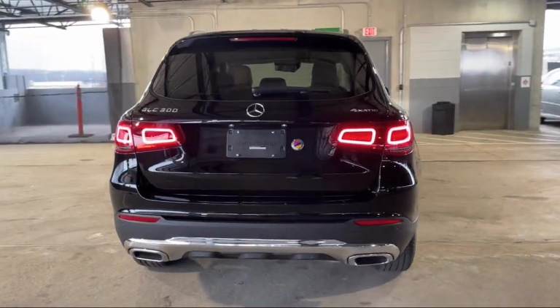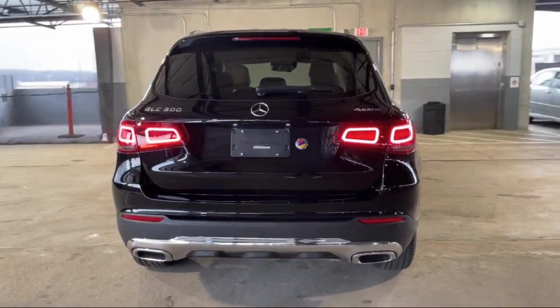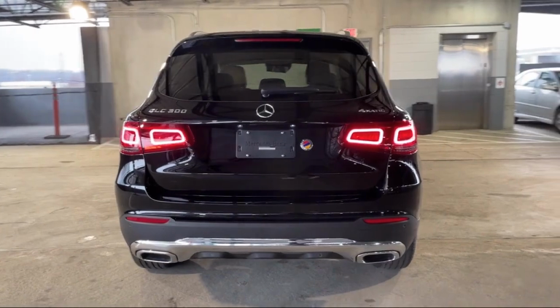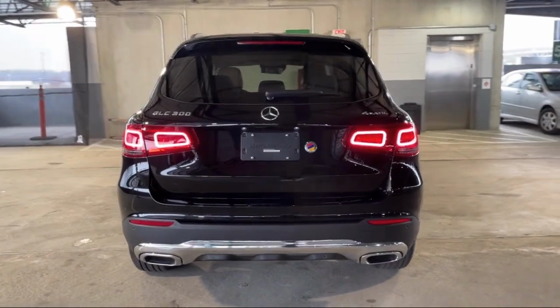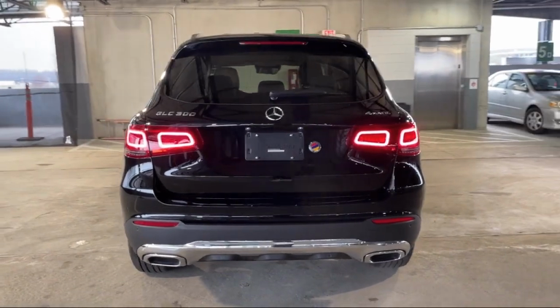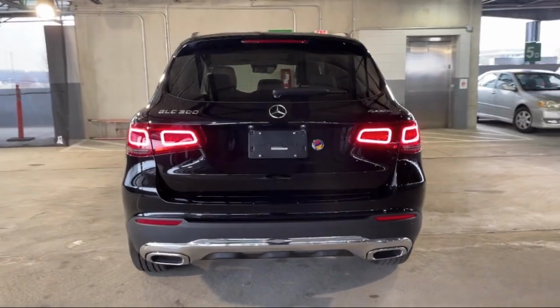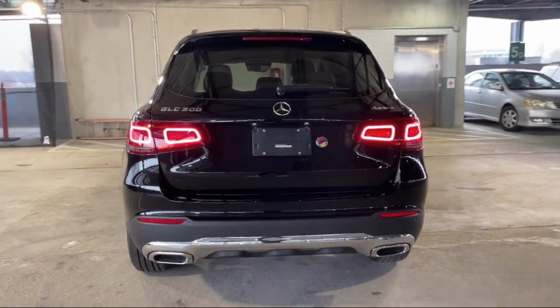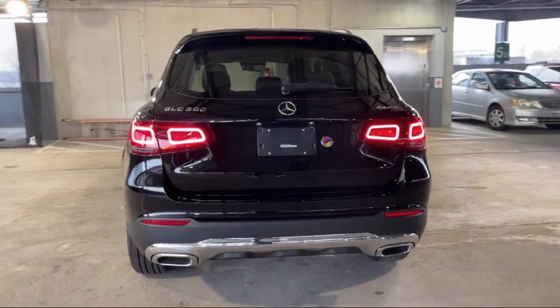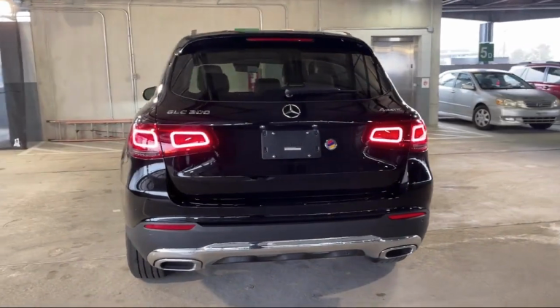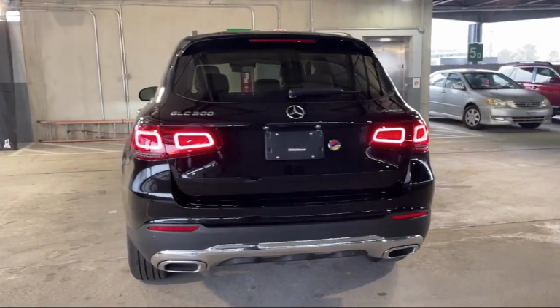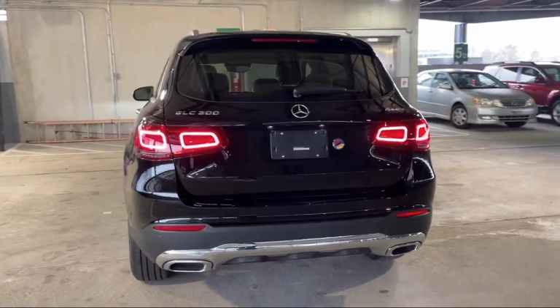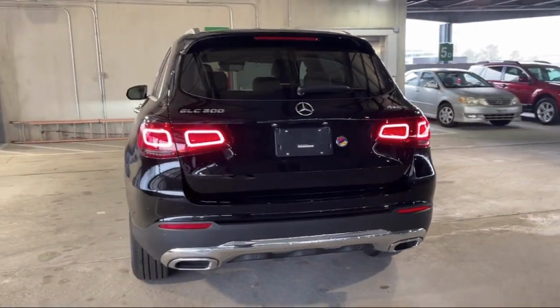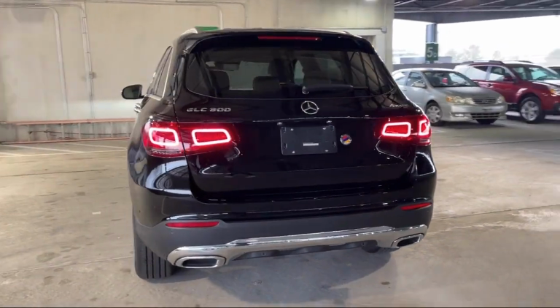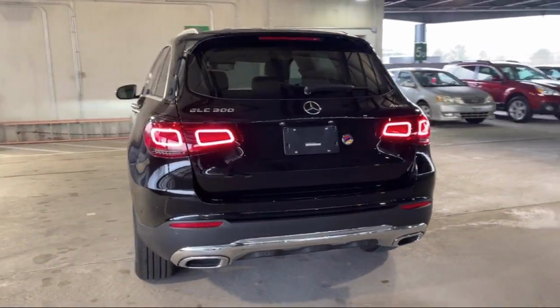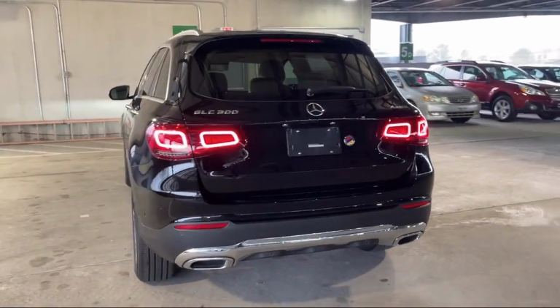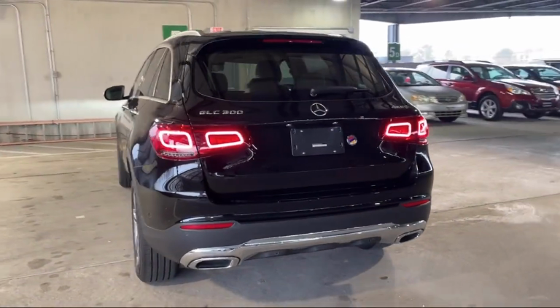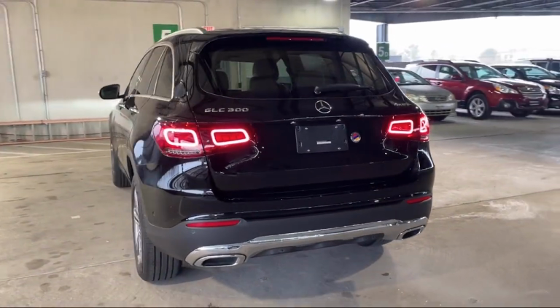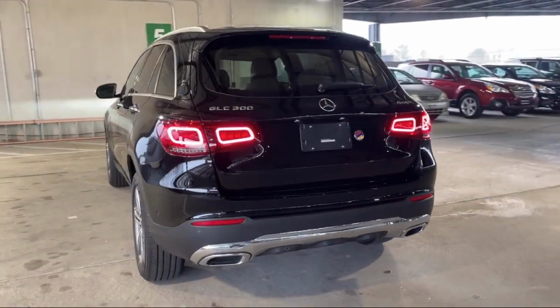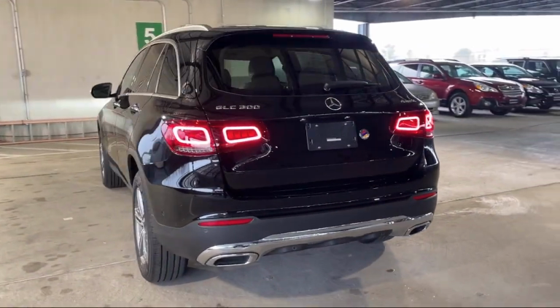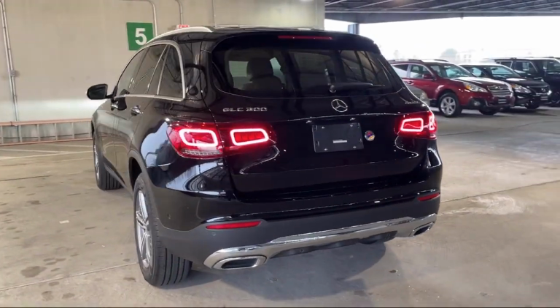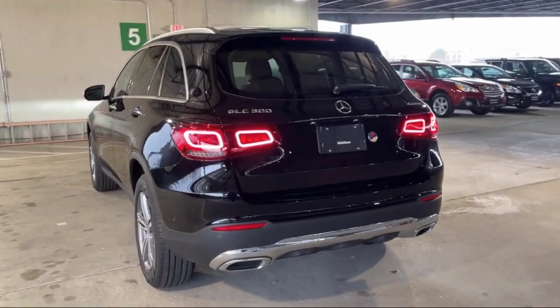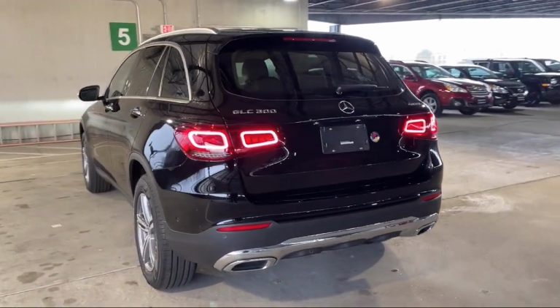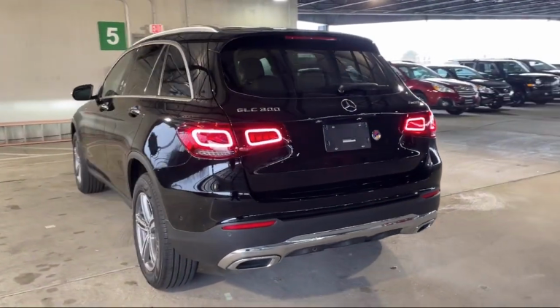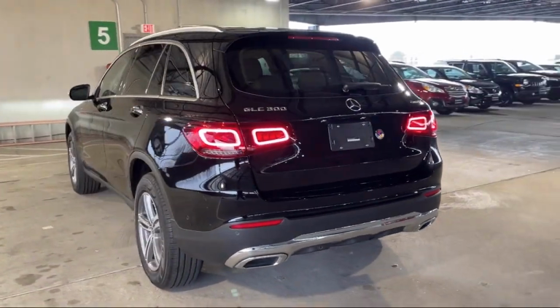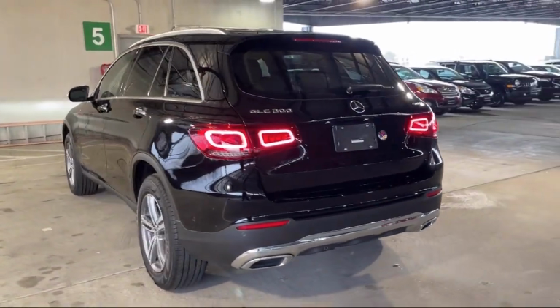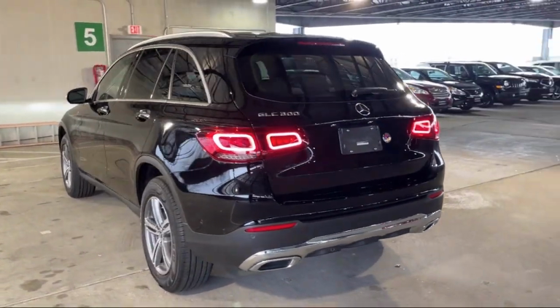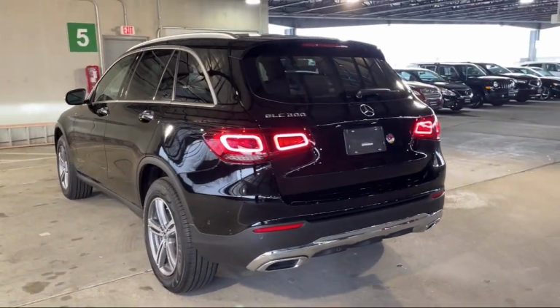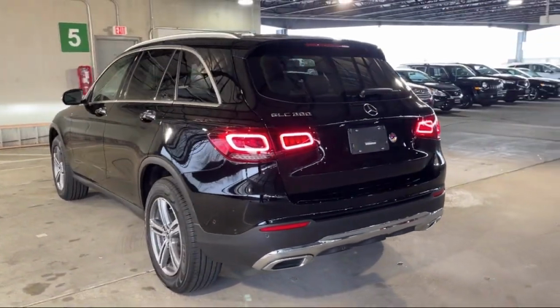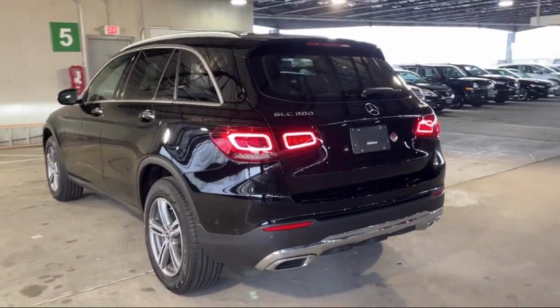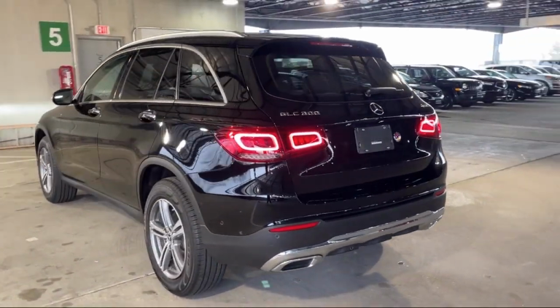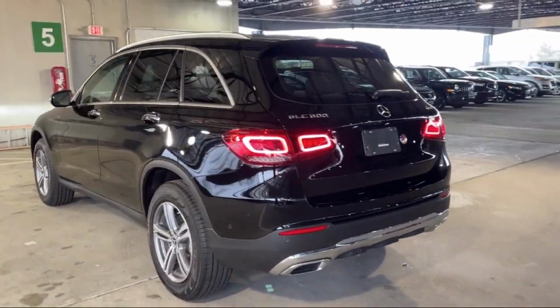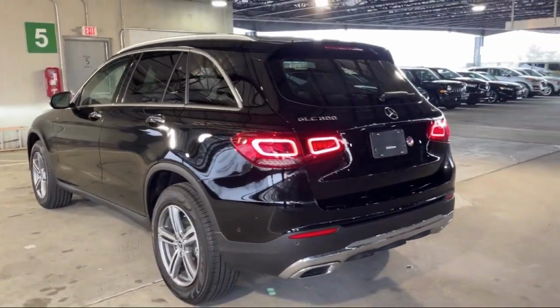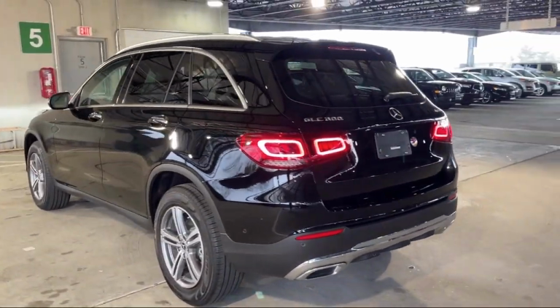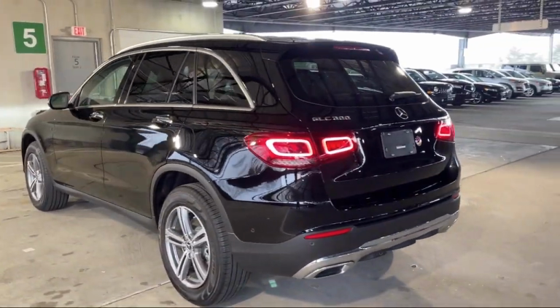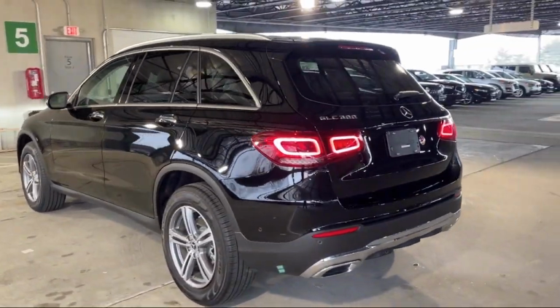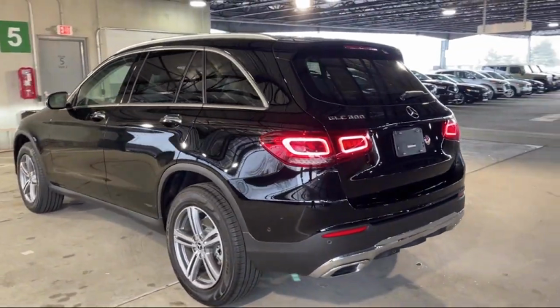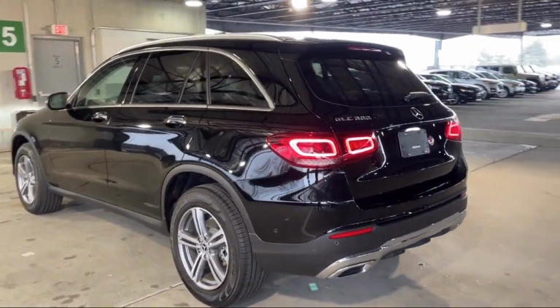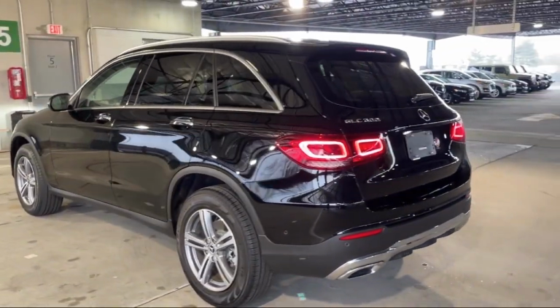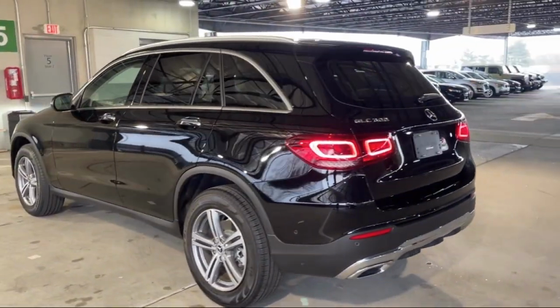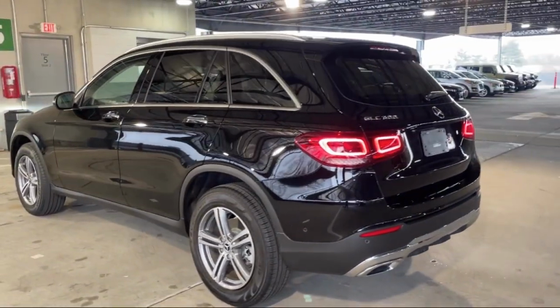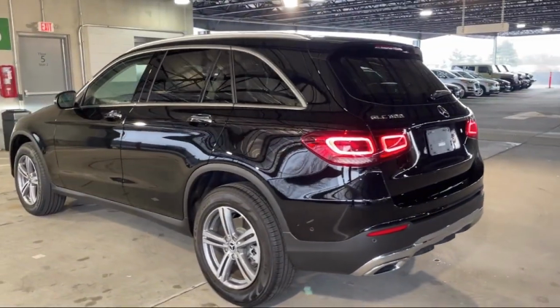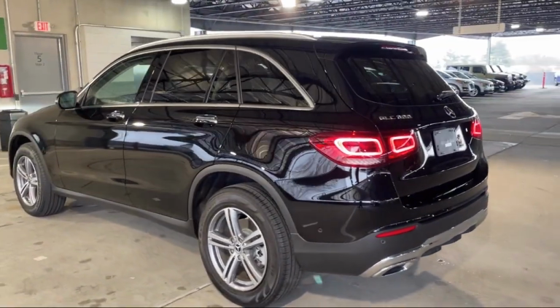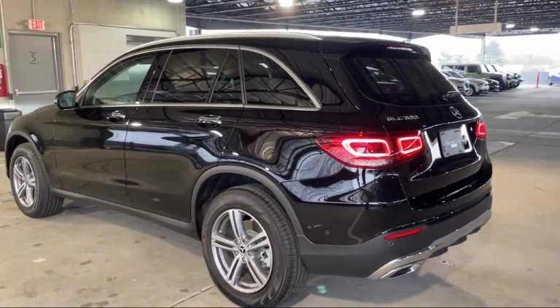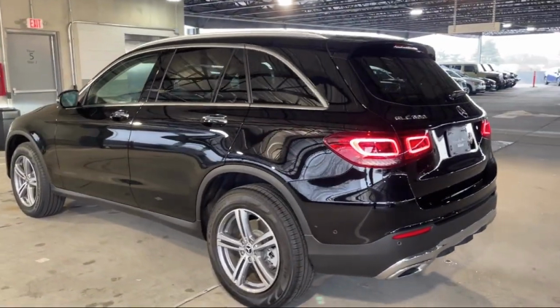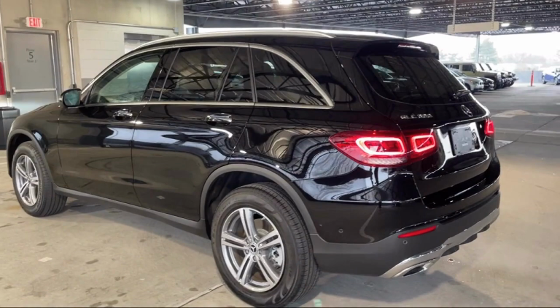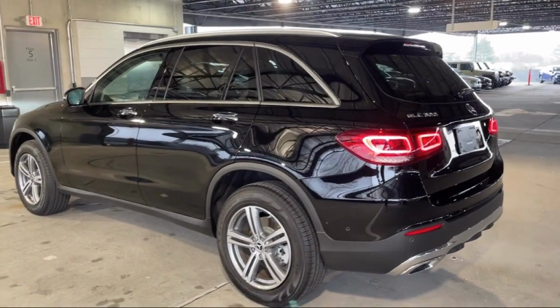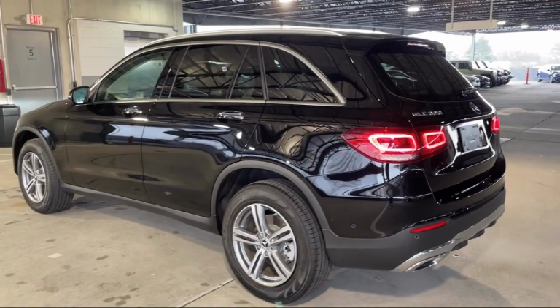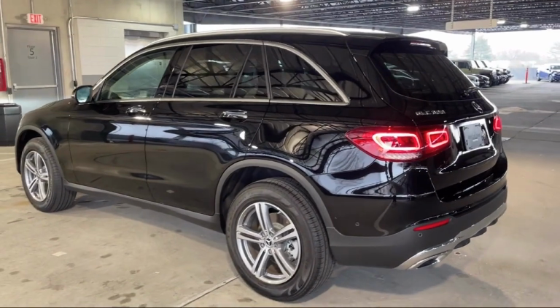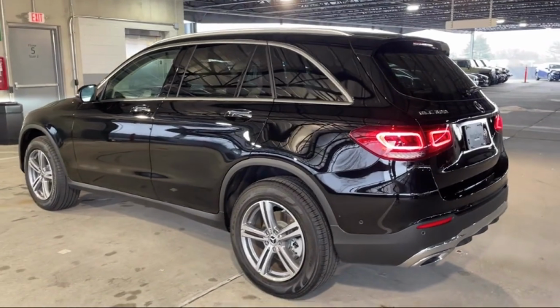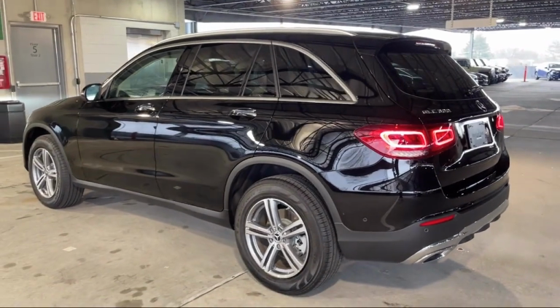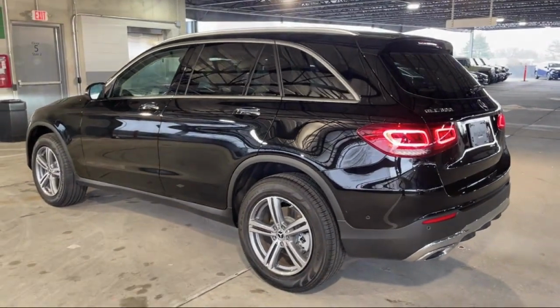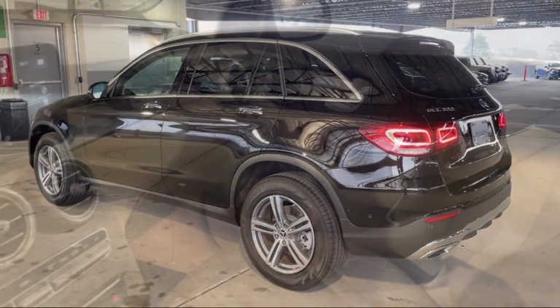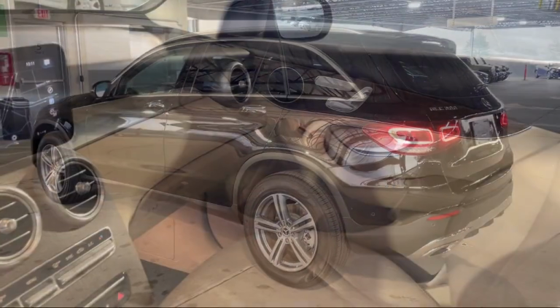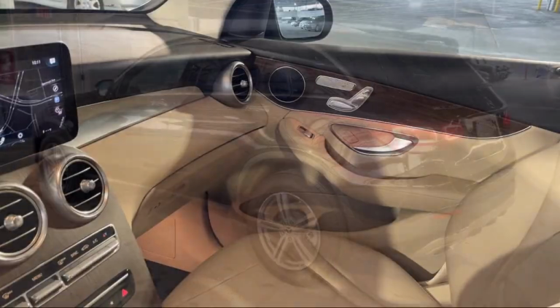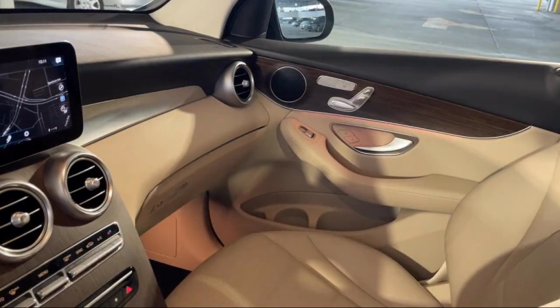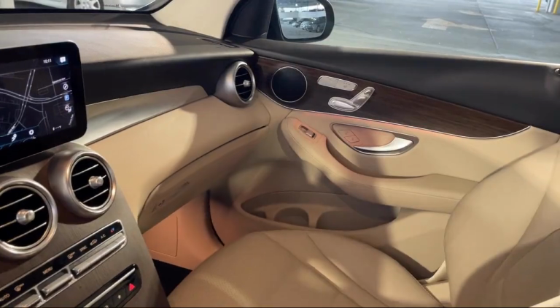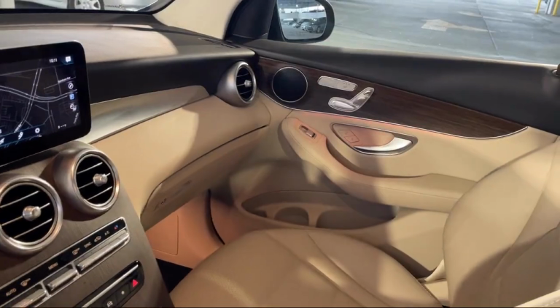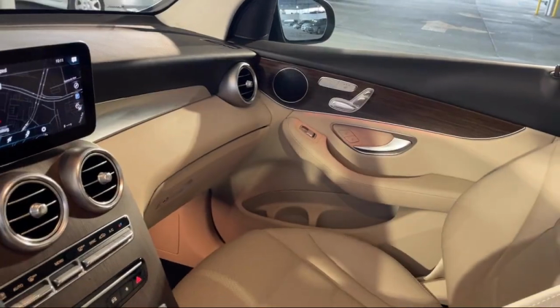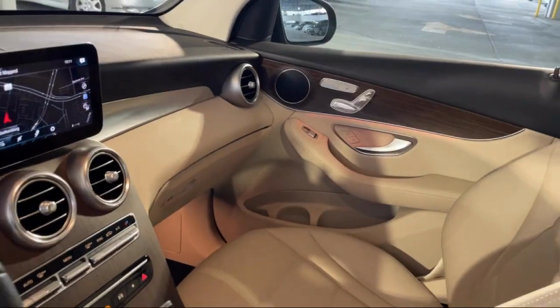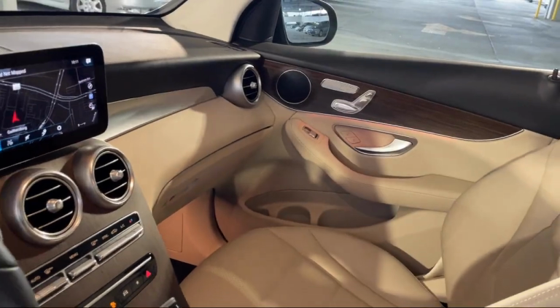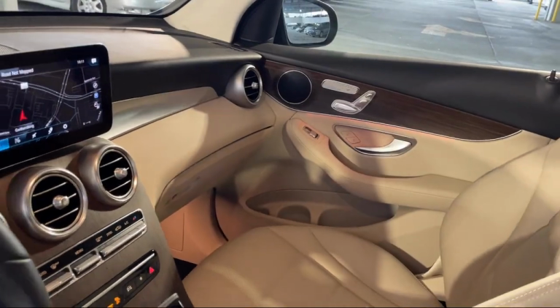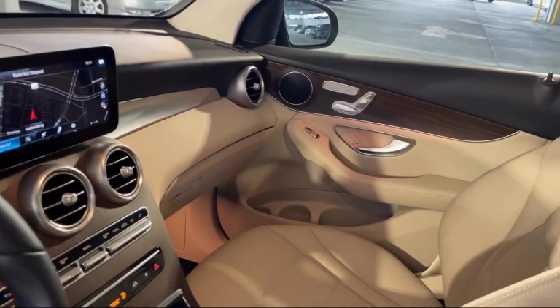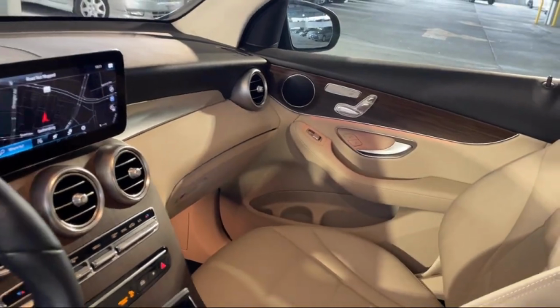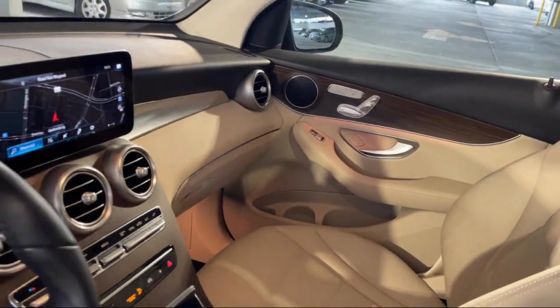Dual front airbags, front overhead console, braking assist, and has less than 5,000 miles on the odometer.